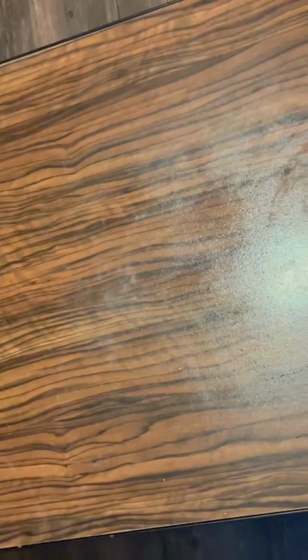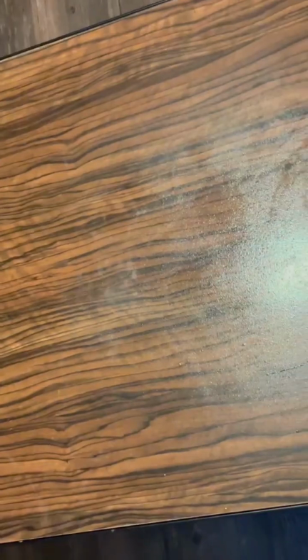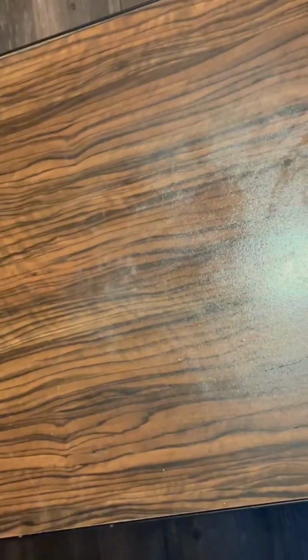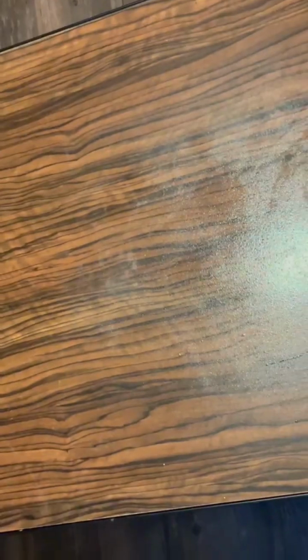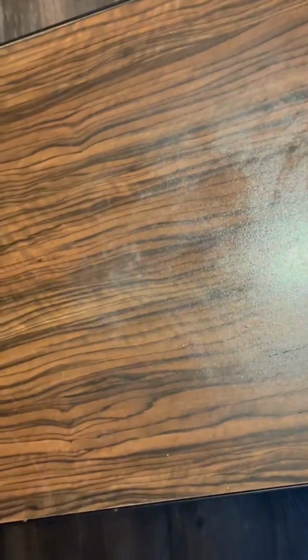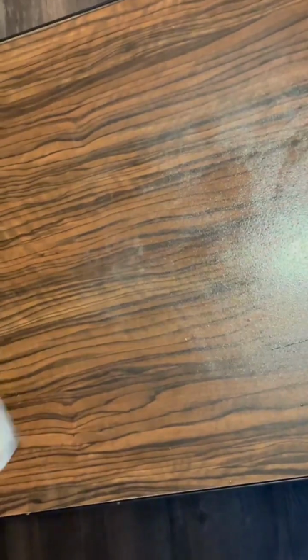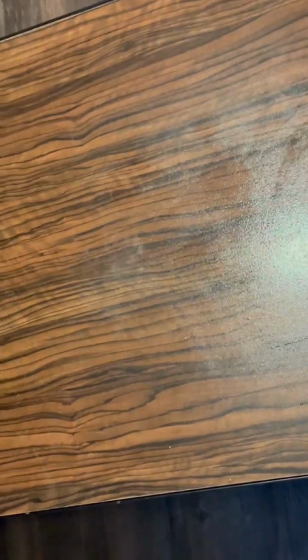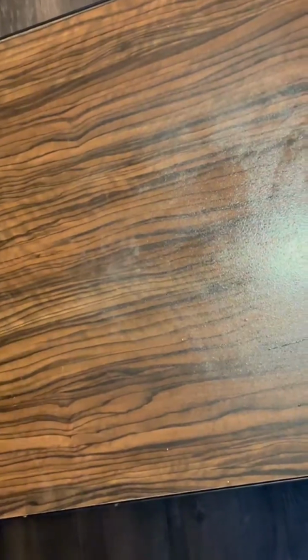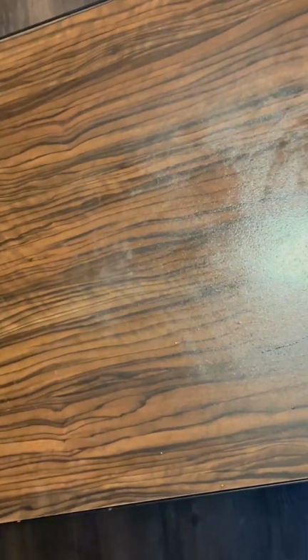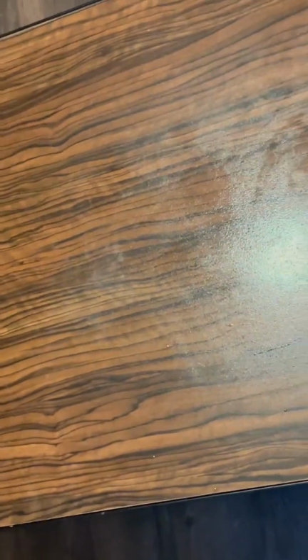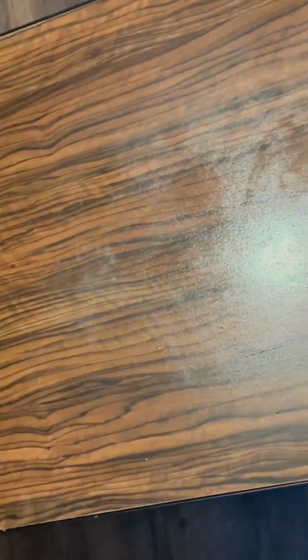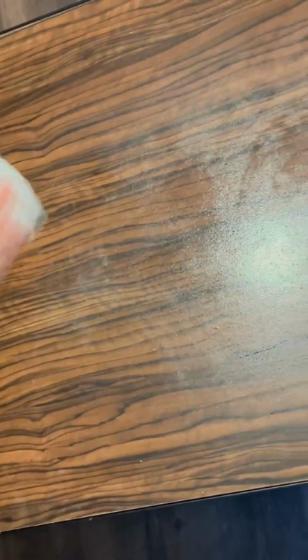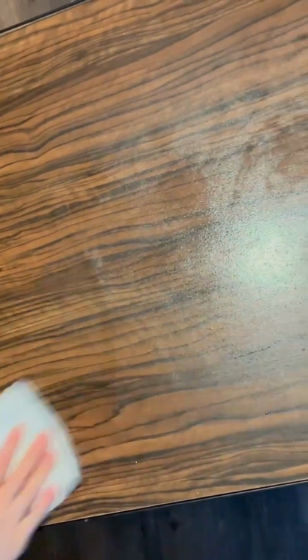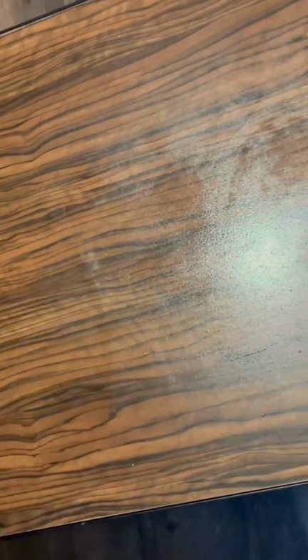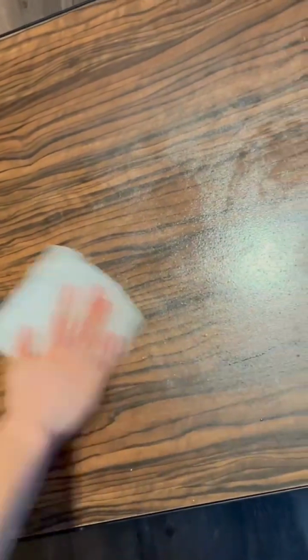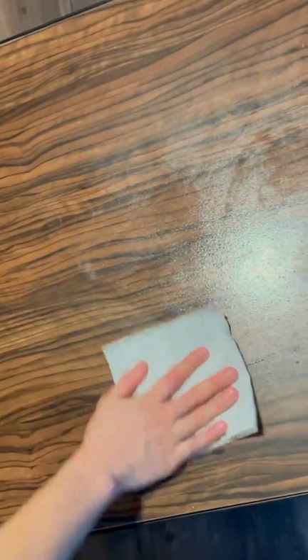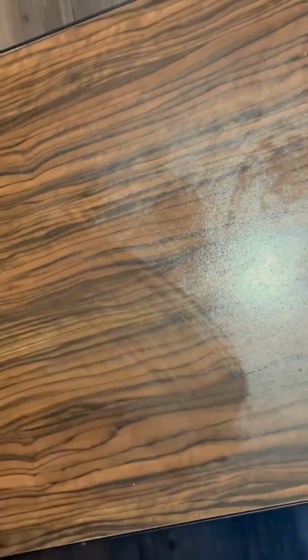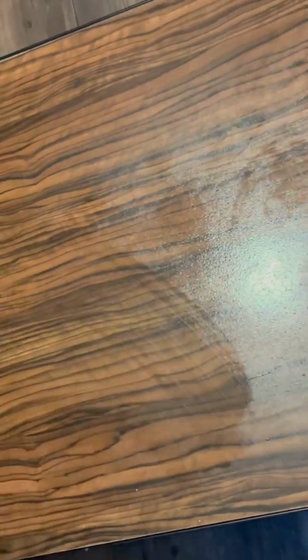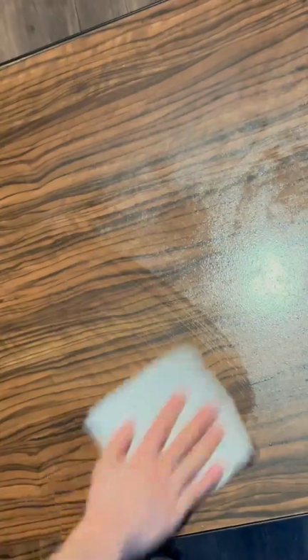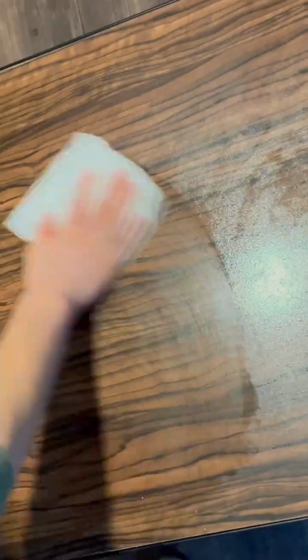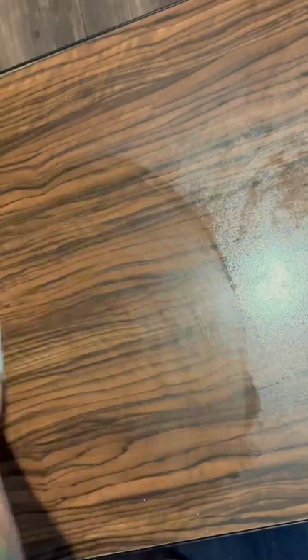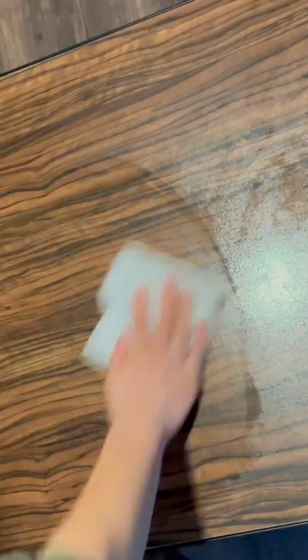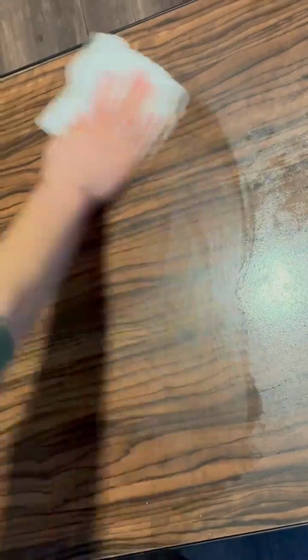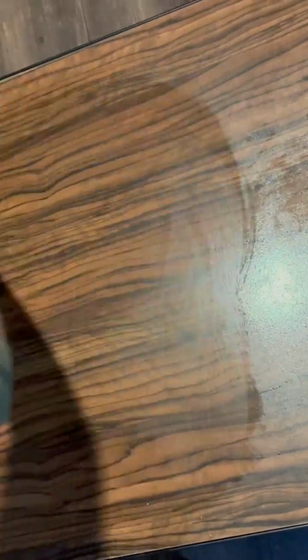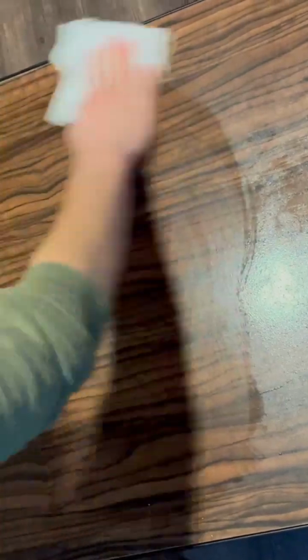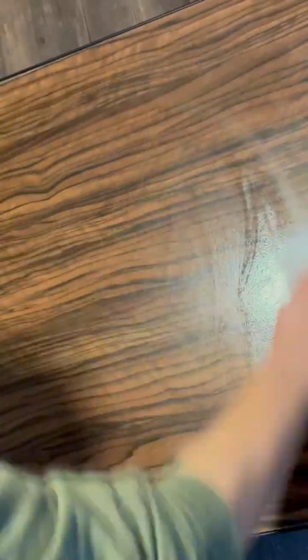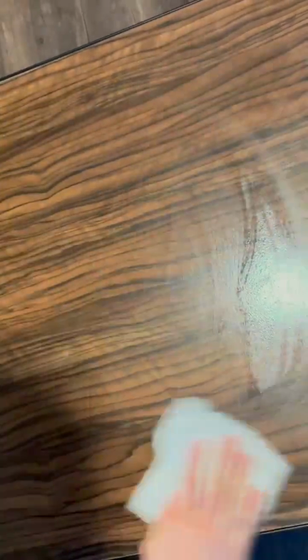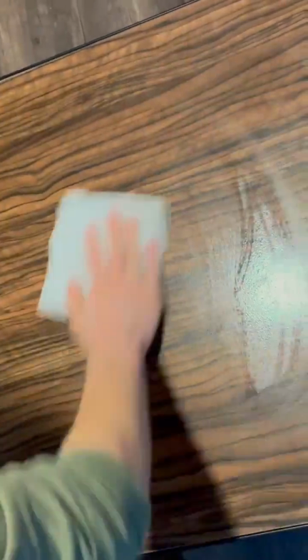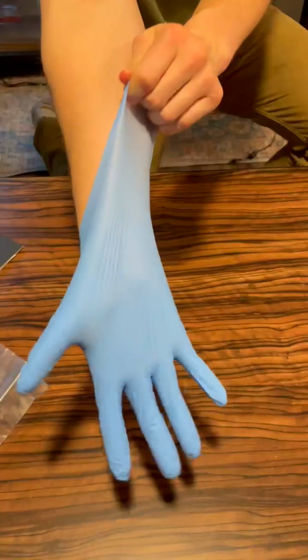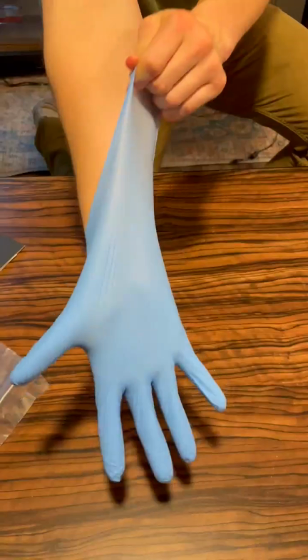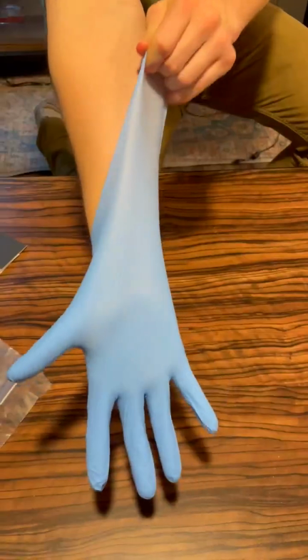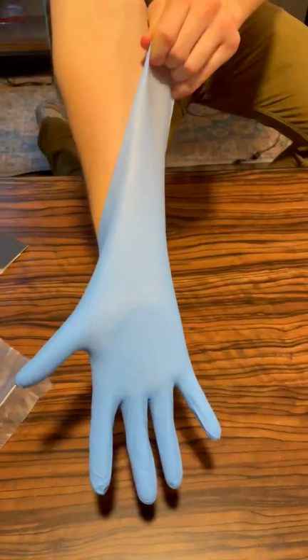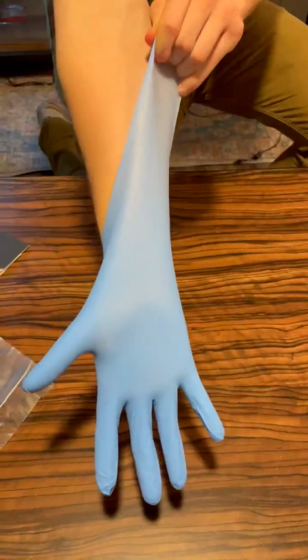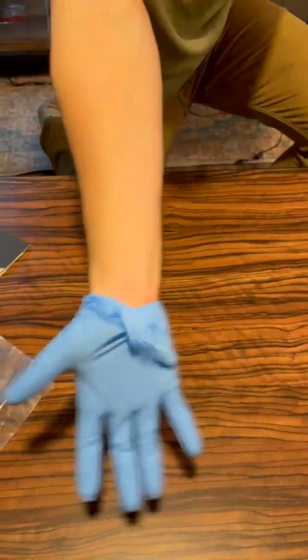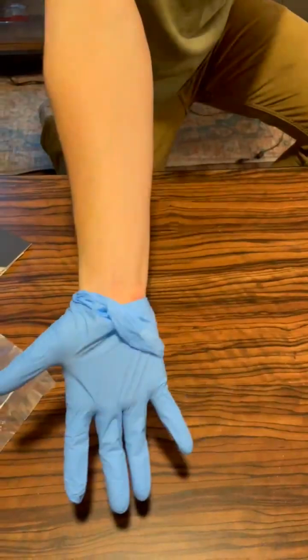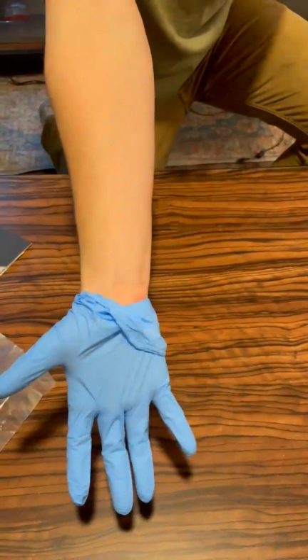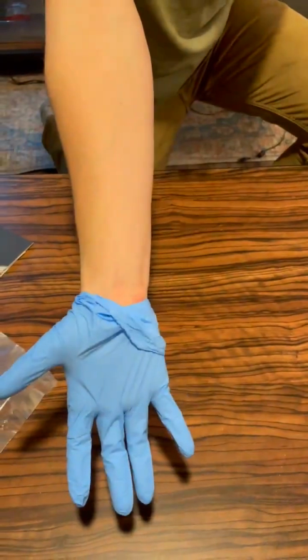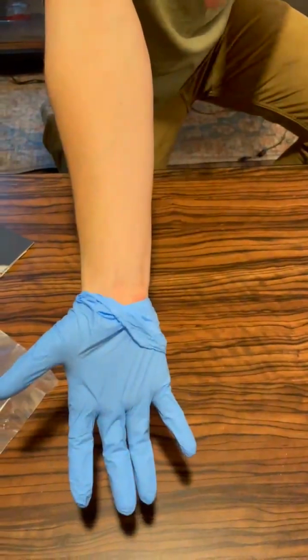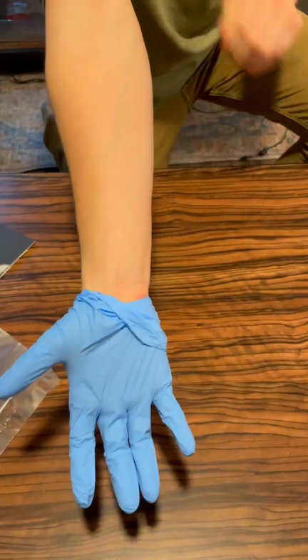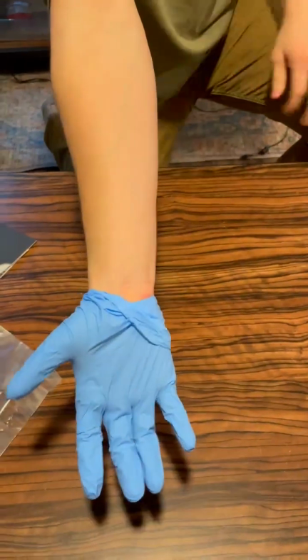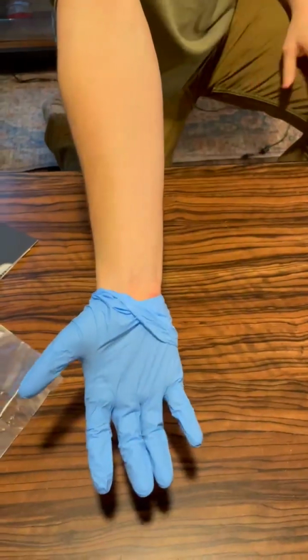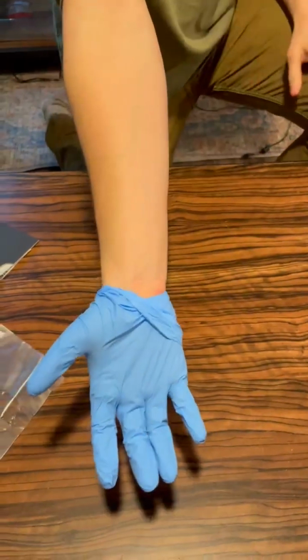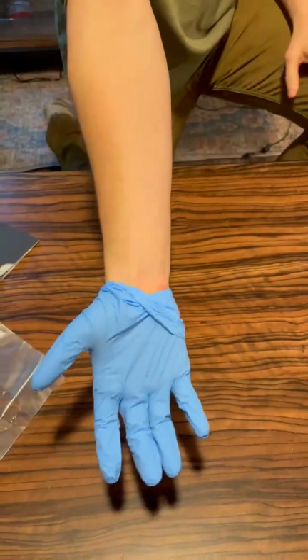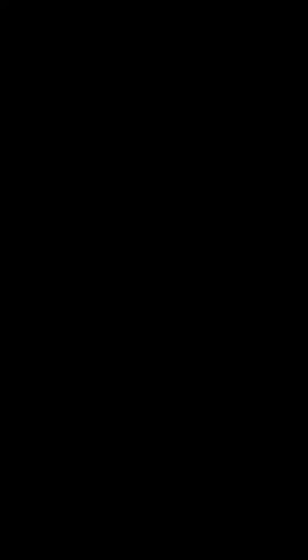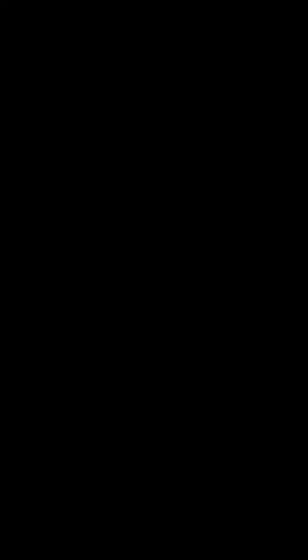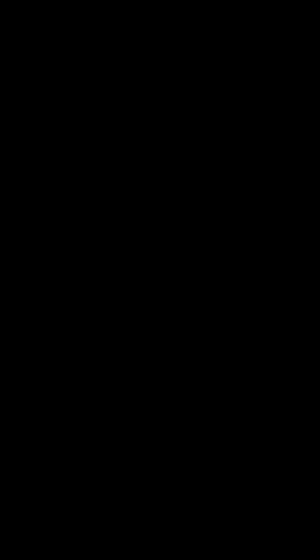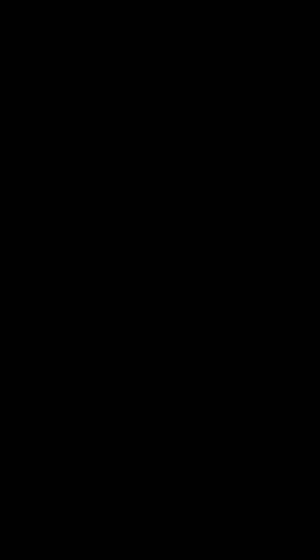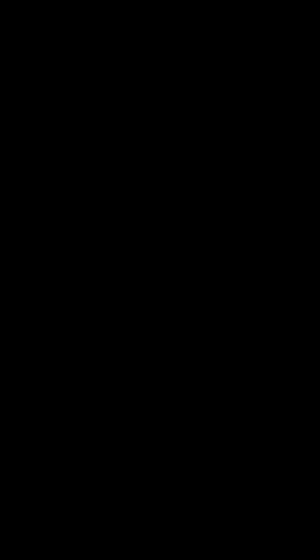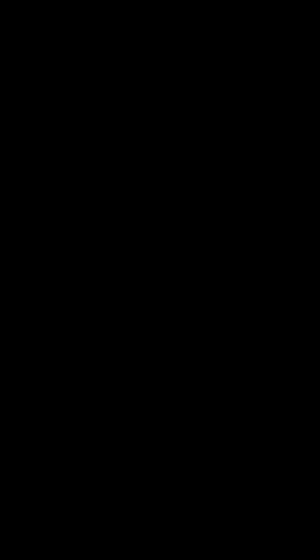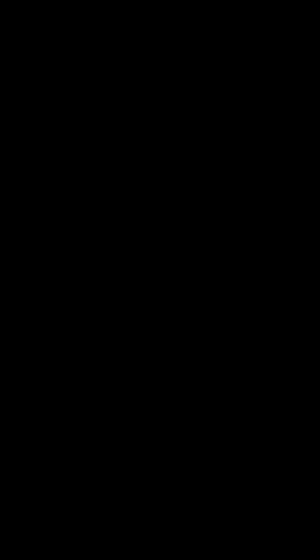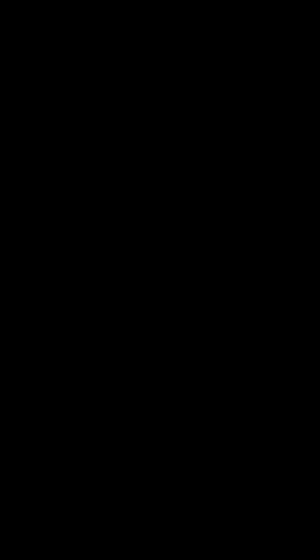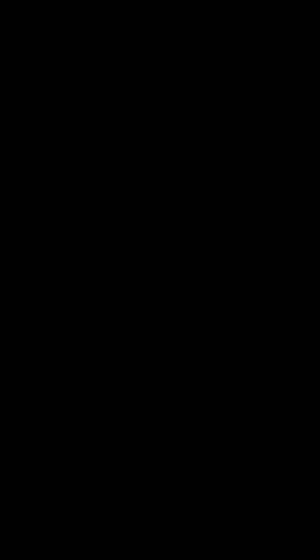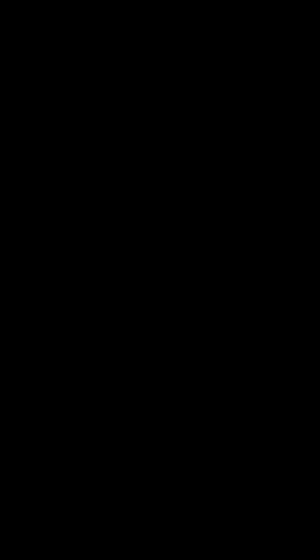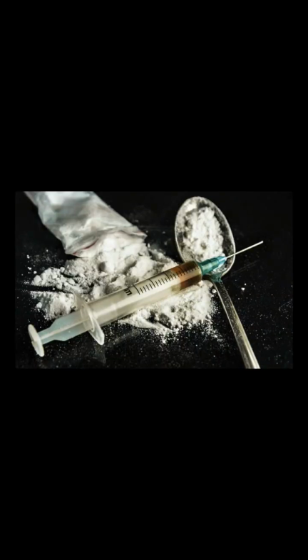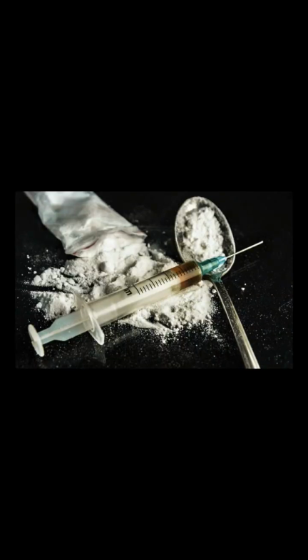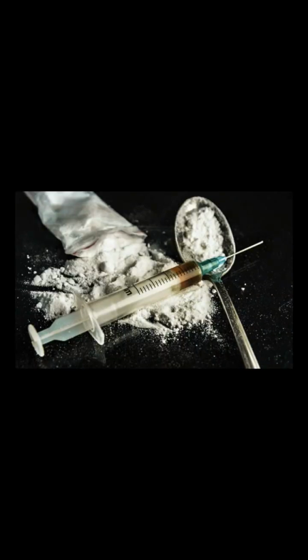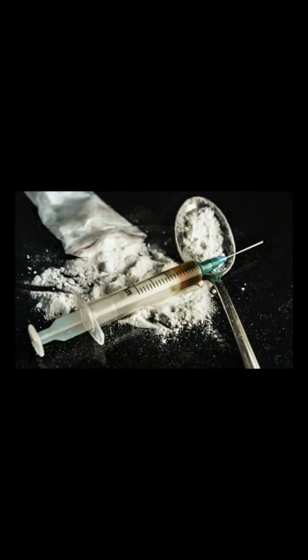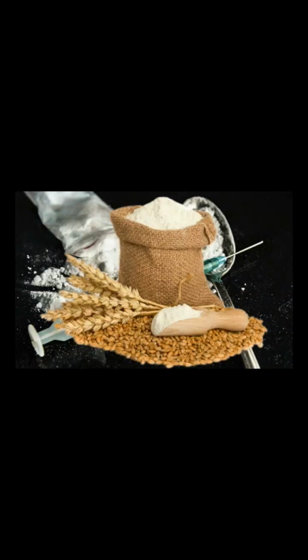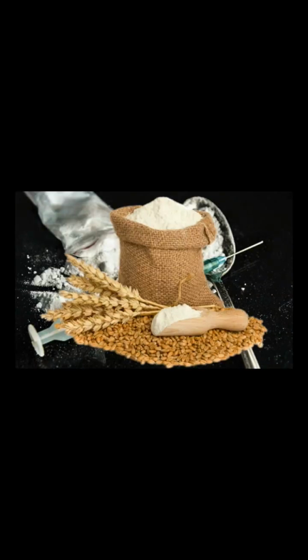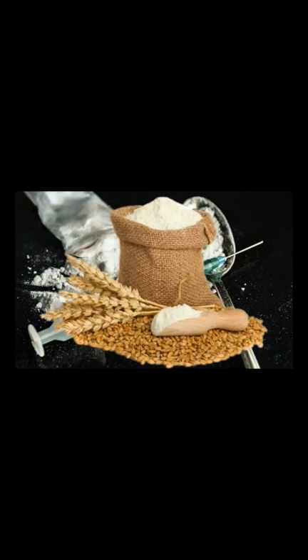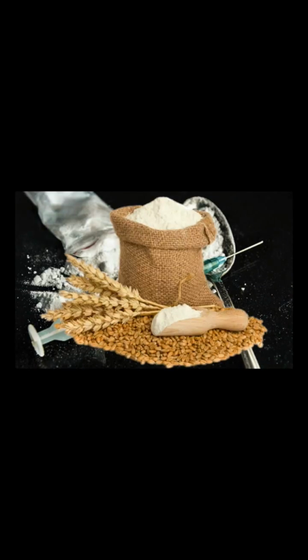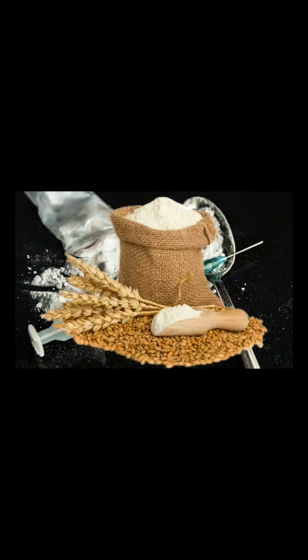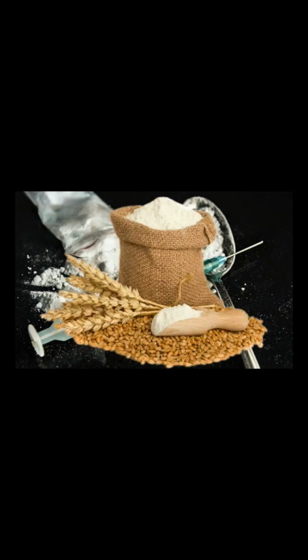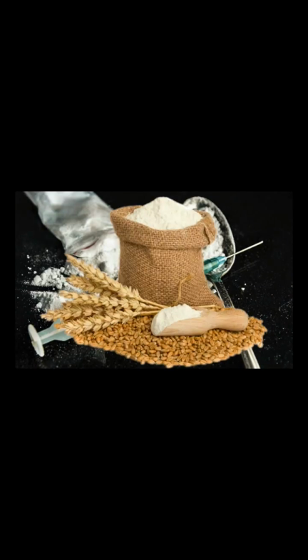Before you get started, disinfect the surface you'll be working on and go ahead and throw on those latex gloves. Now you're ready to inoculate some grain bags.